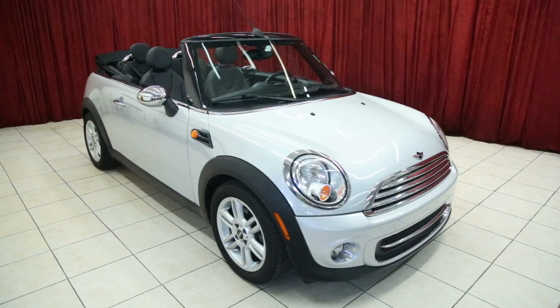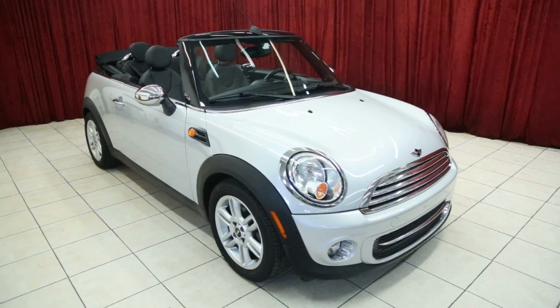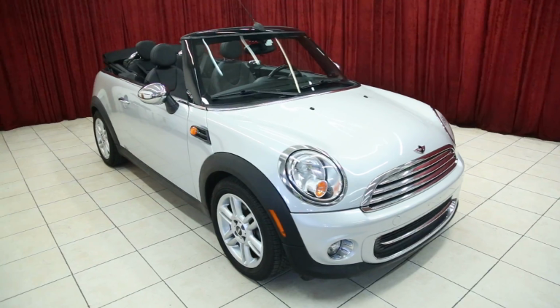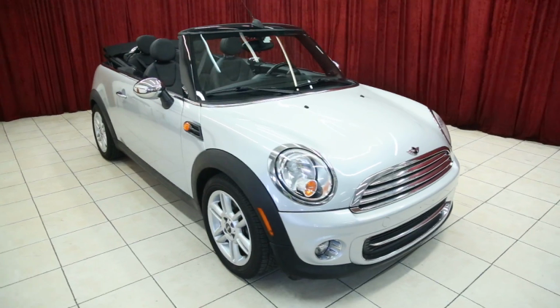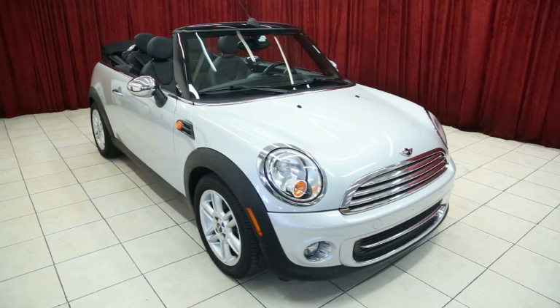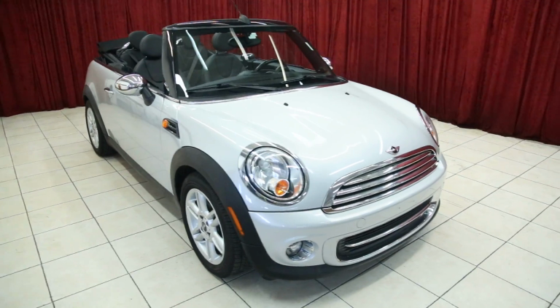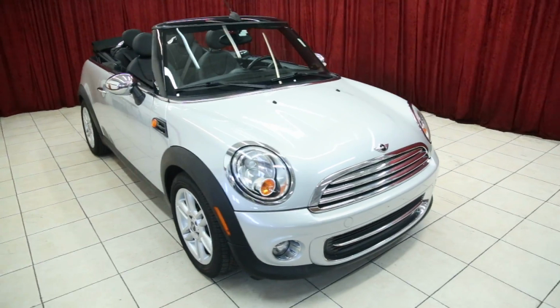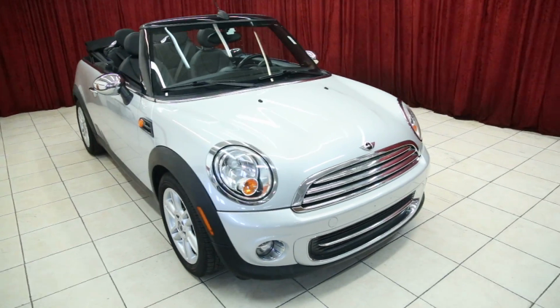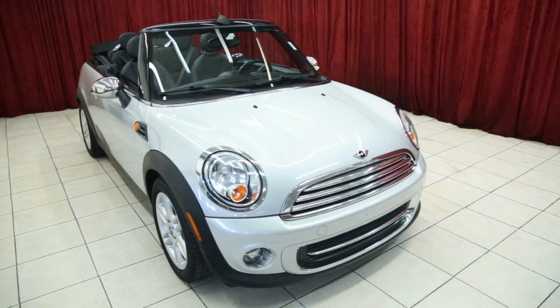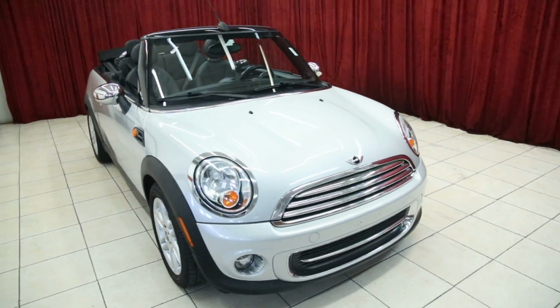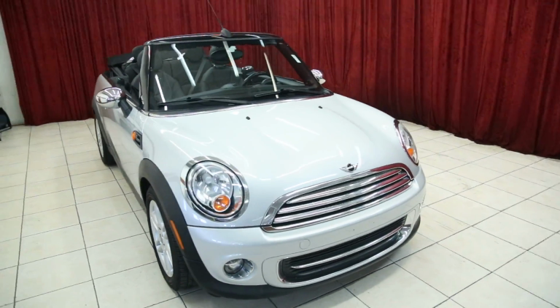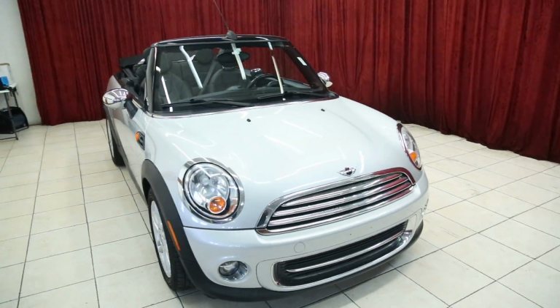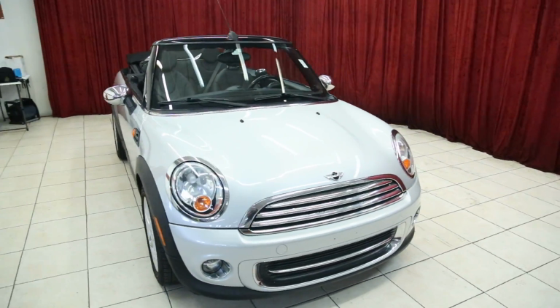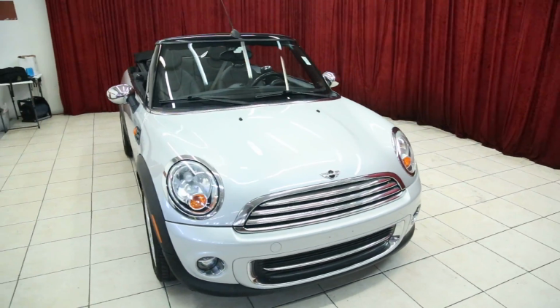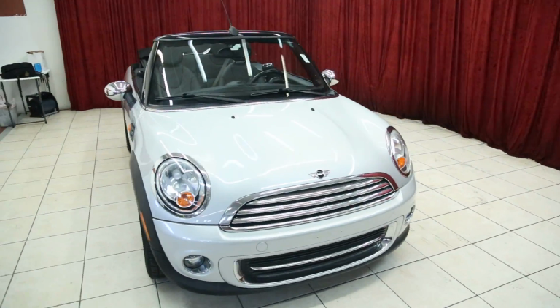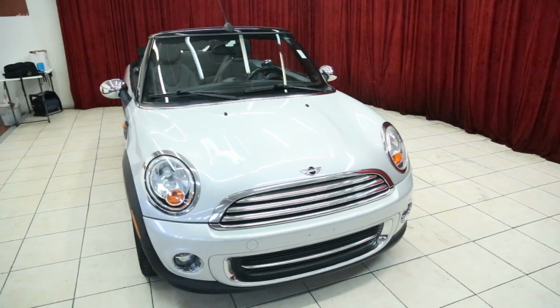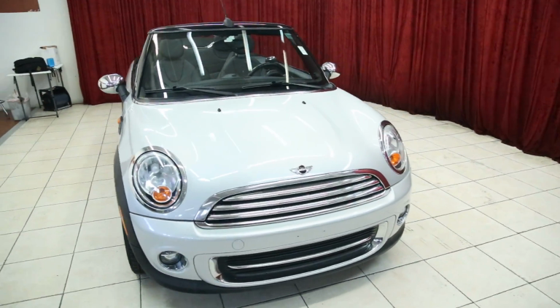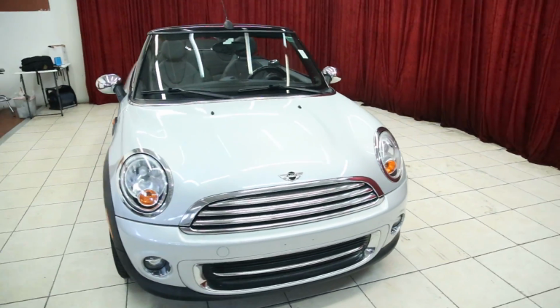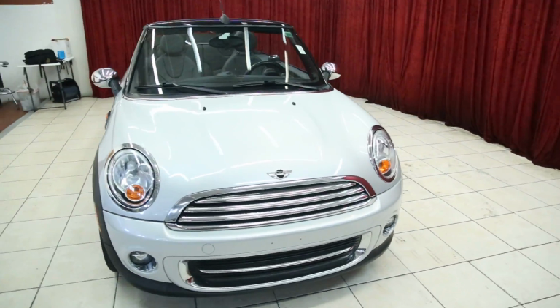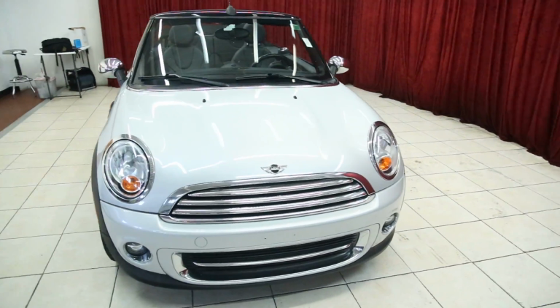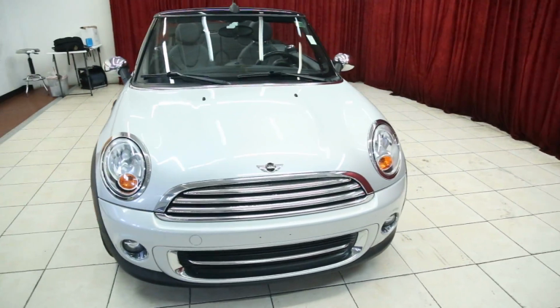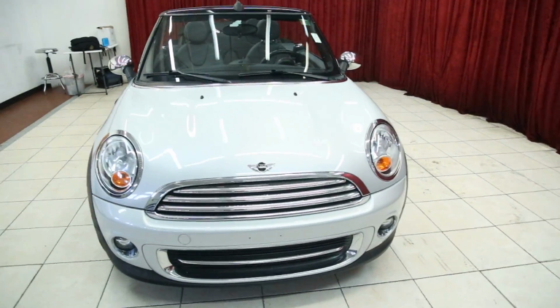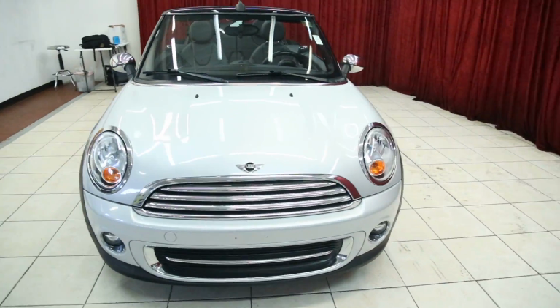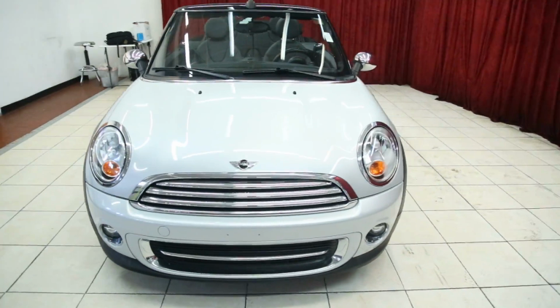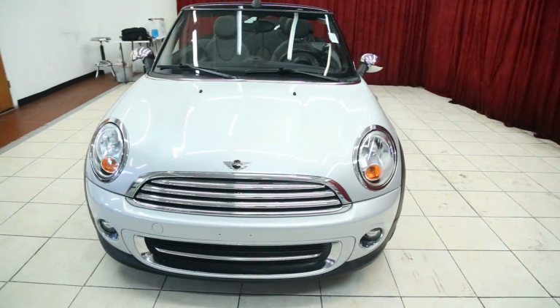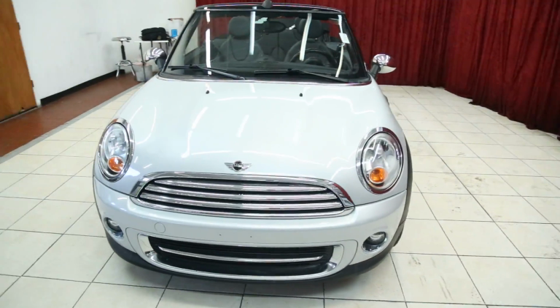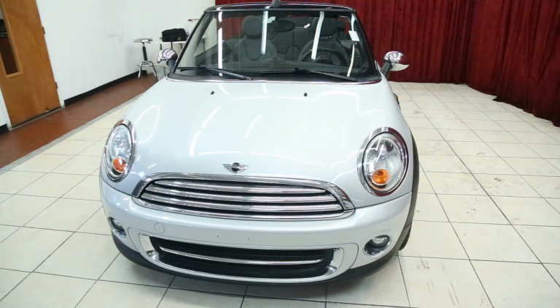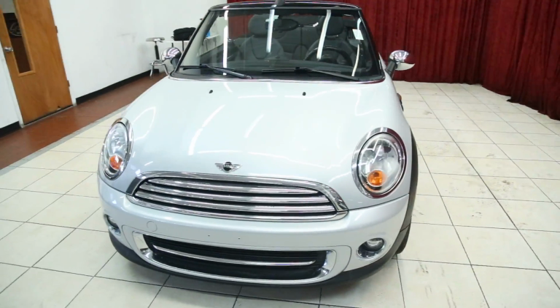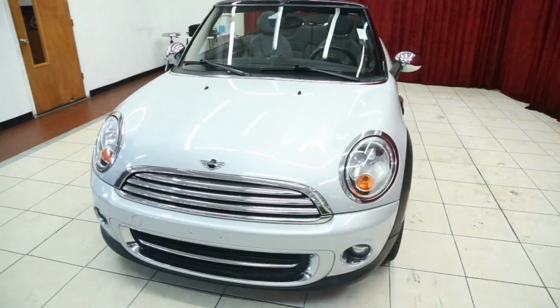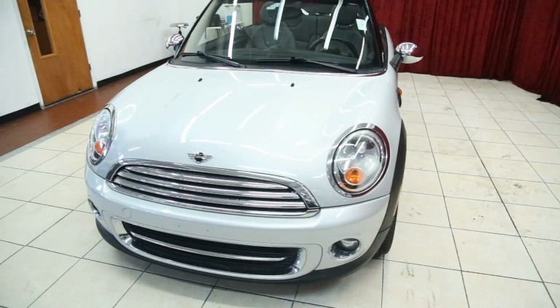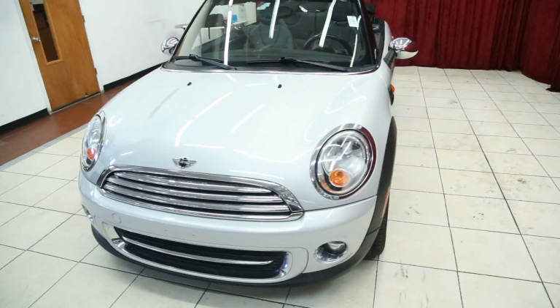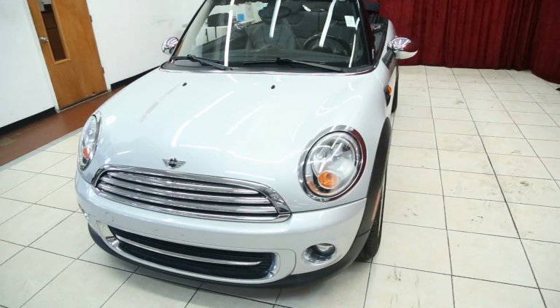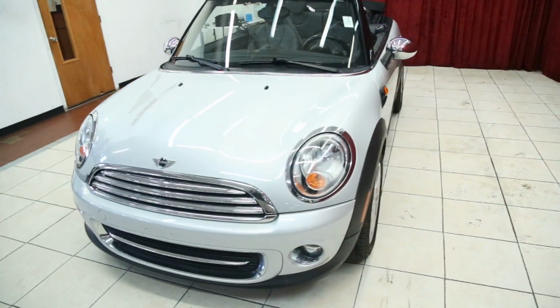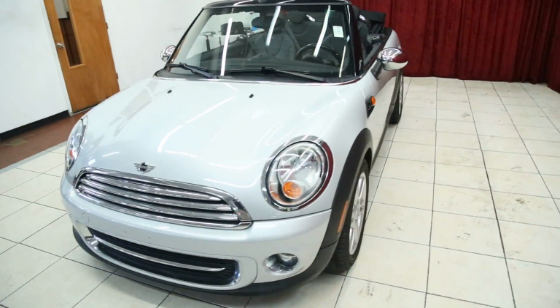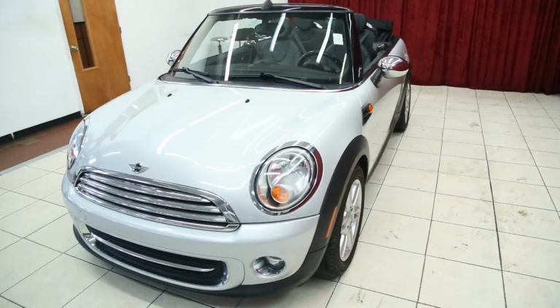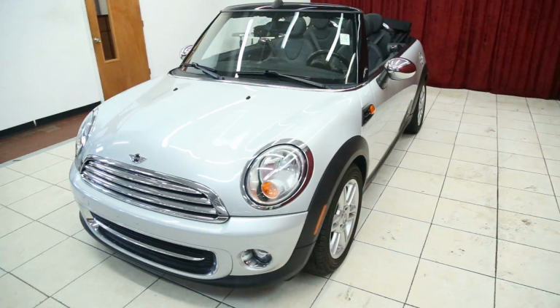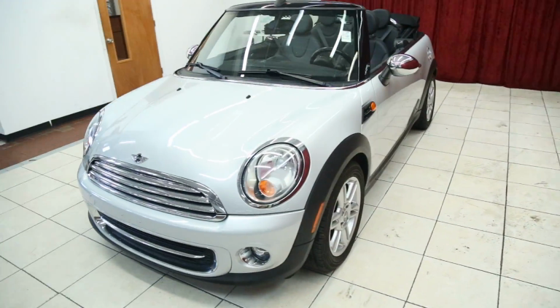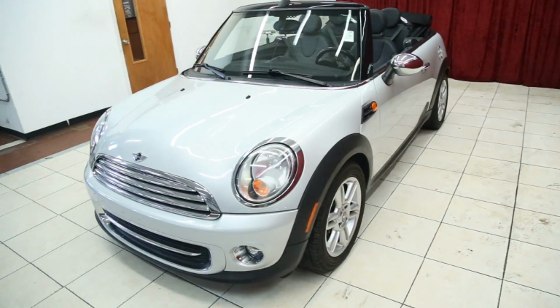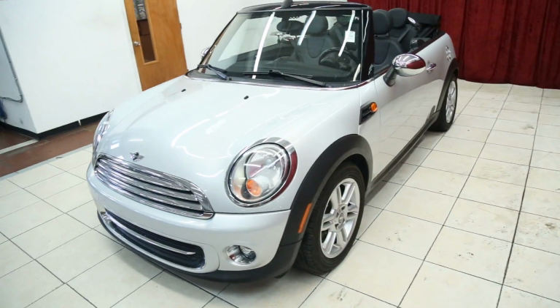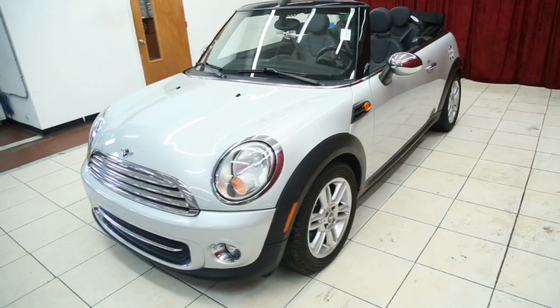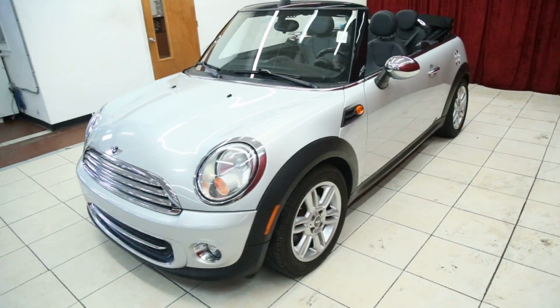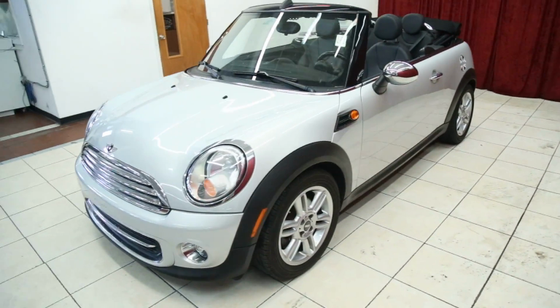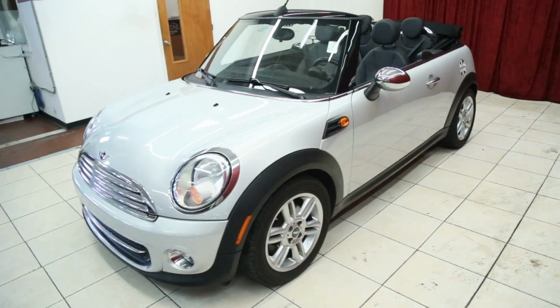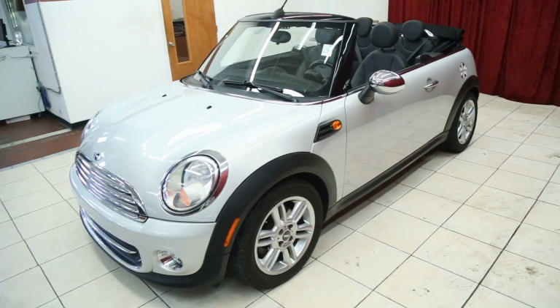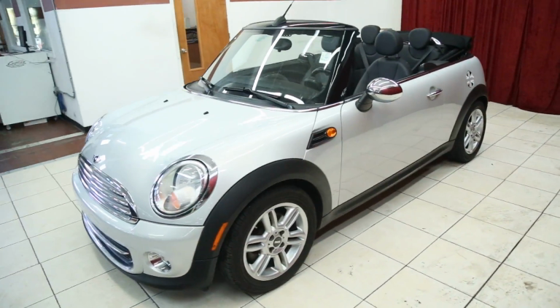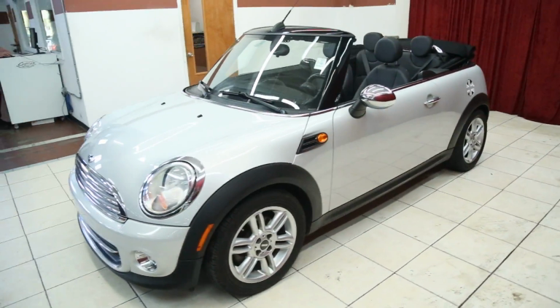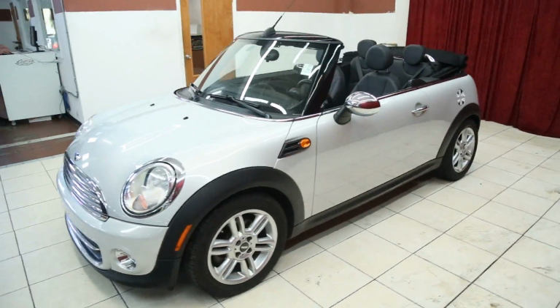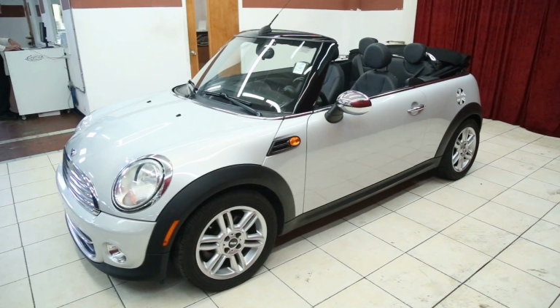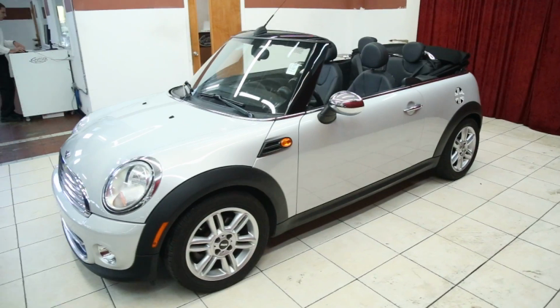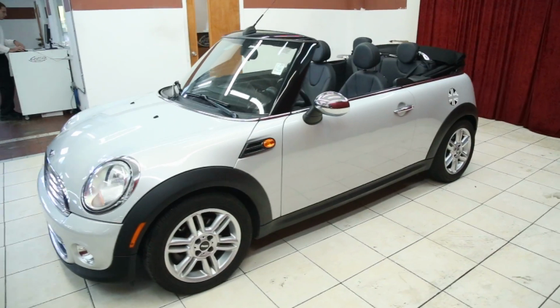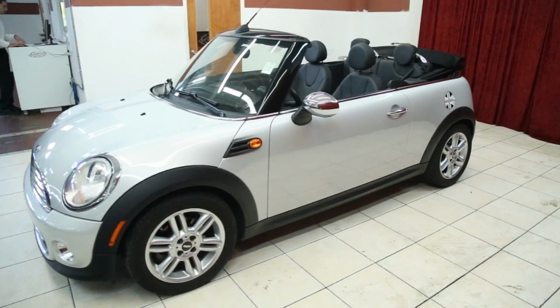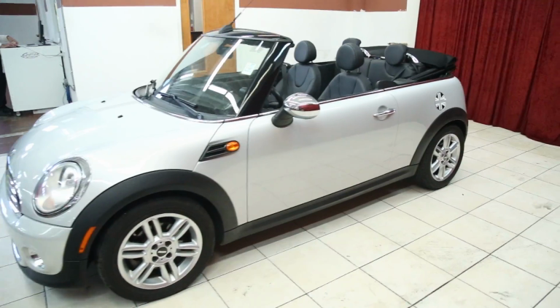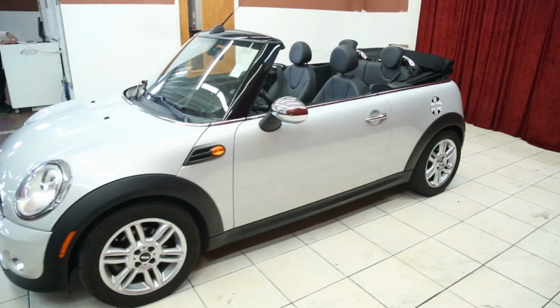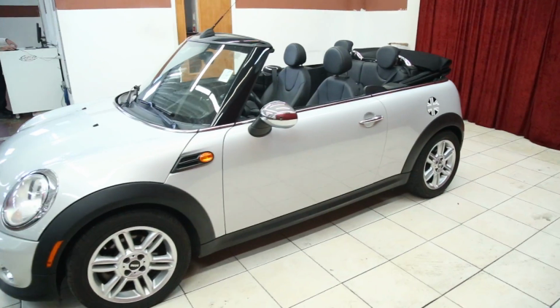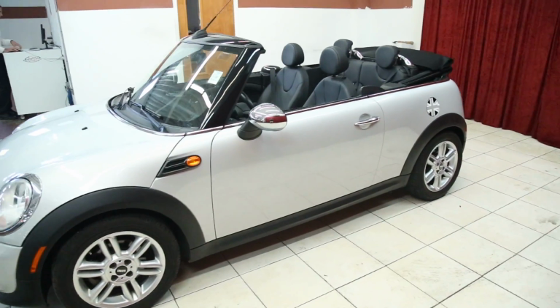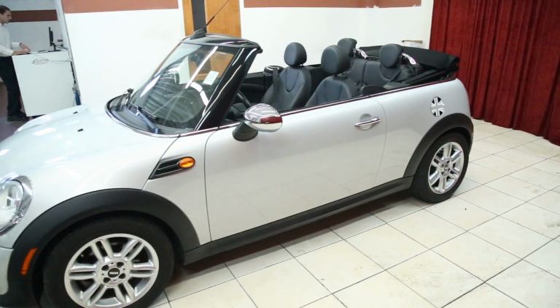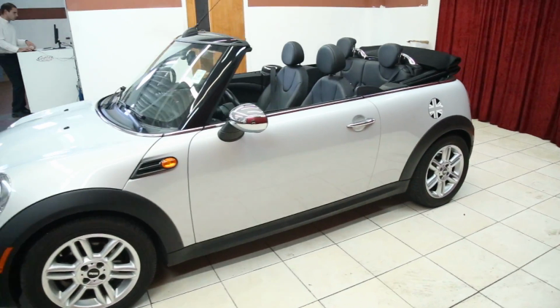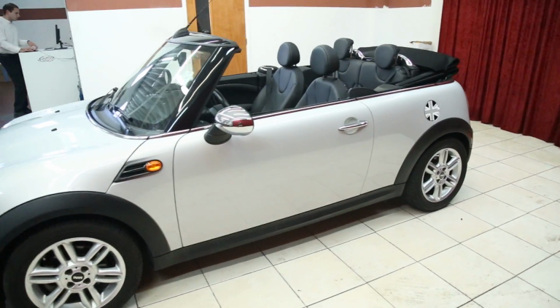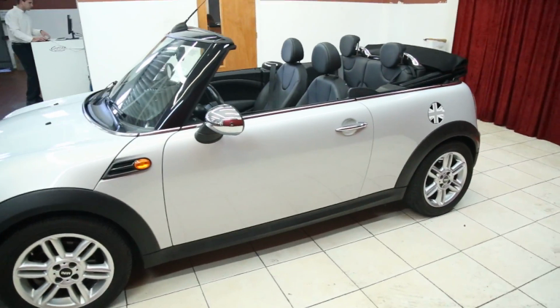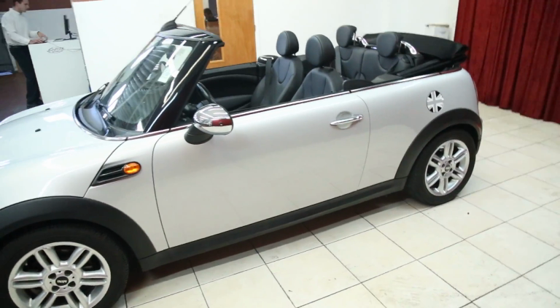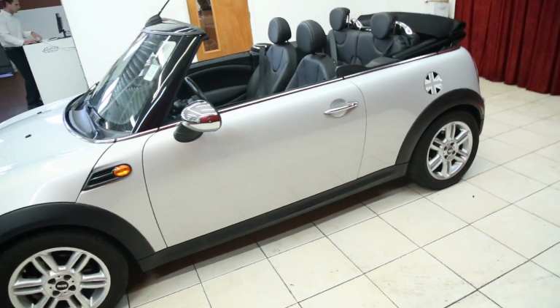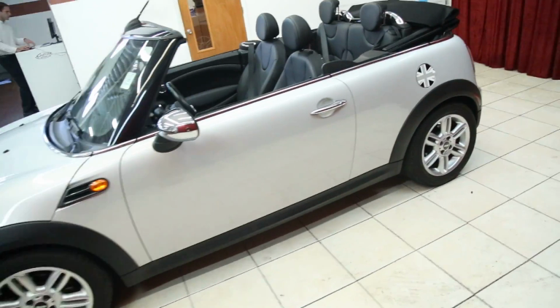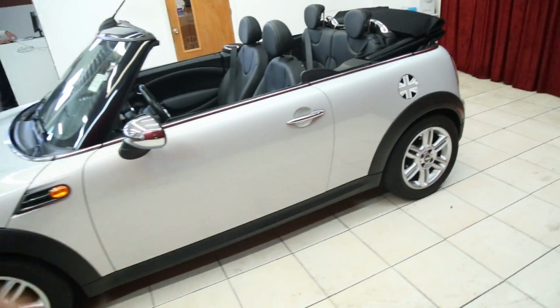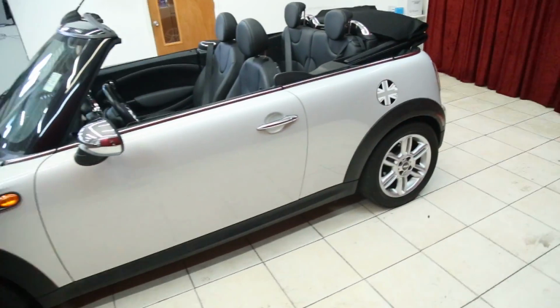Hello, welcome to Spanos Motors, and this evening we'll be viewing a 2011 Mini Cooper. This is a powered soft top convertible.